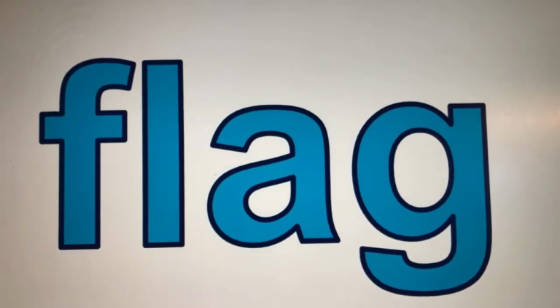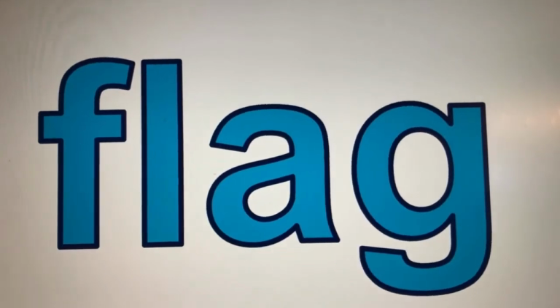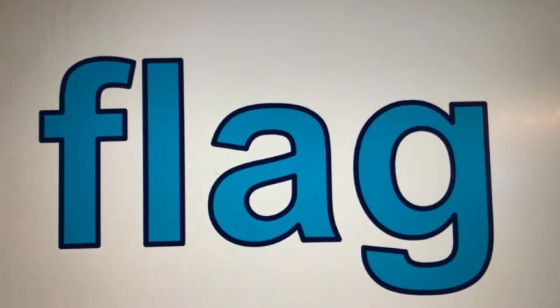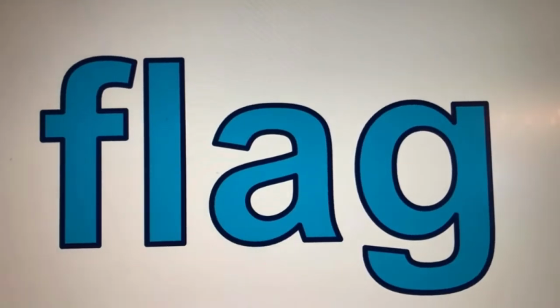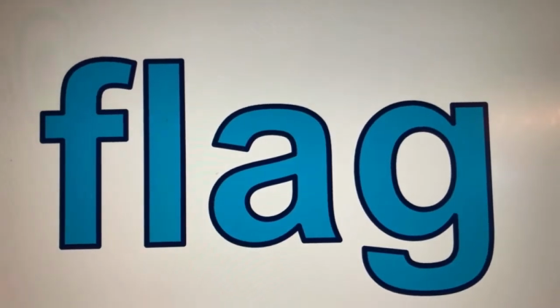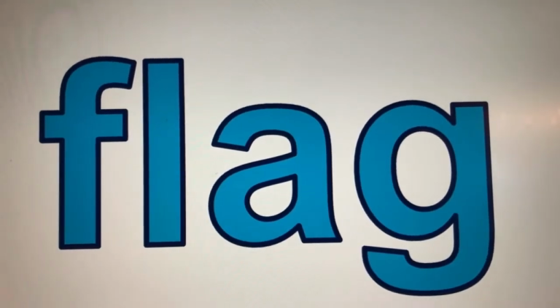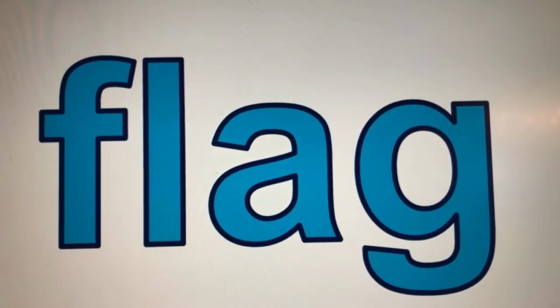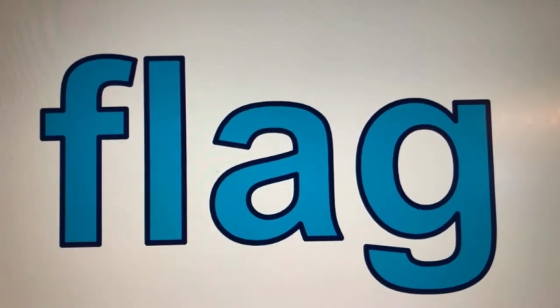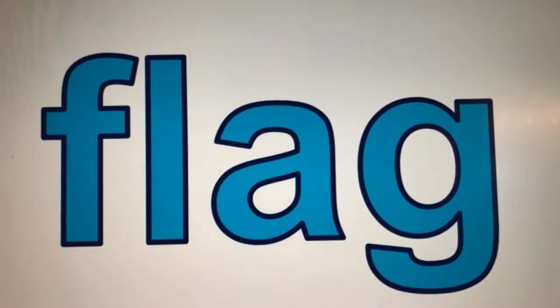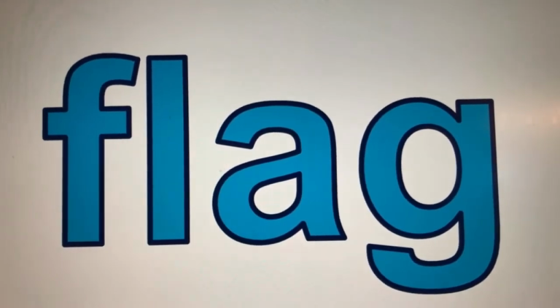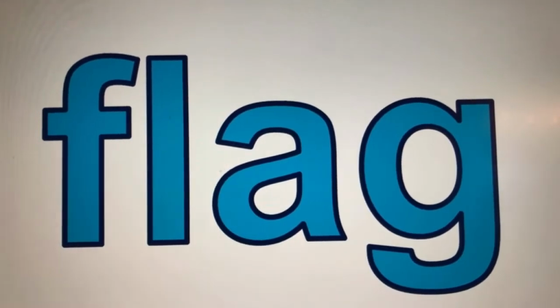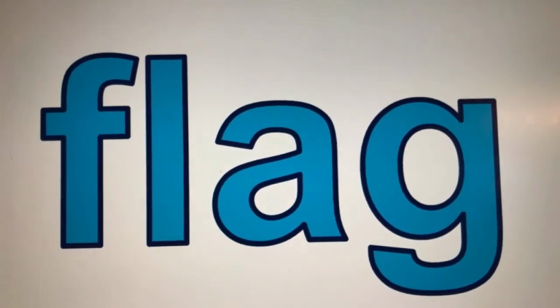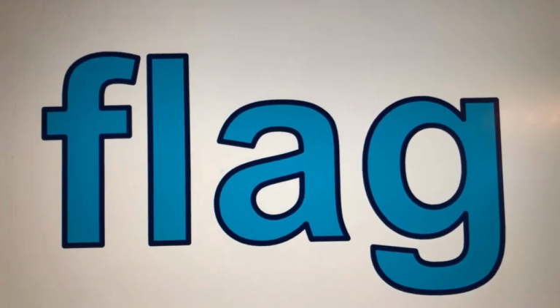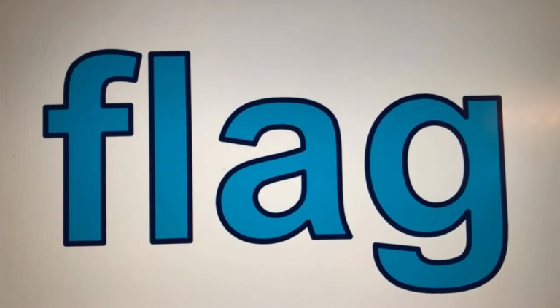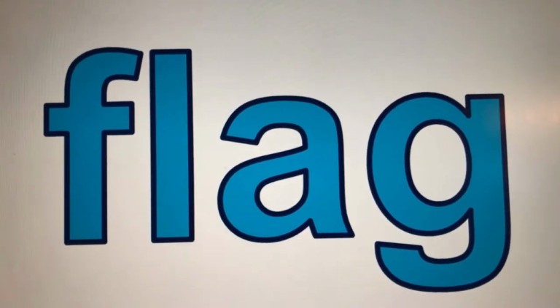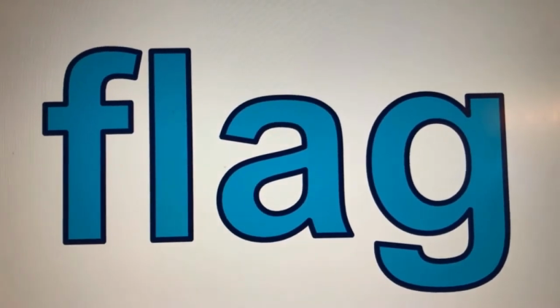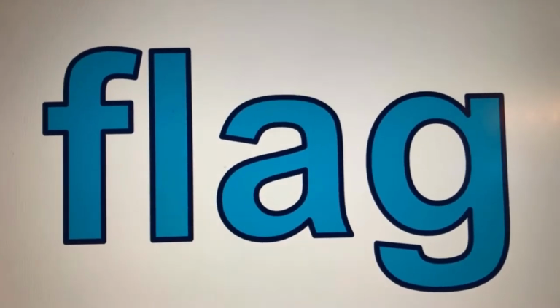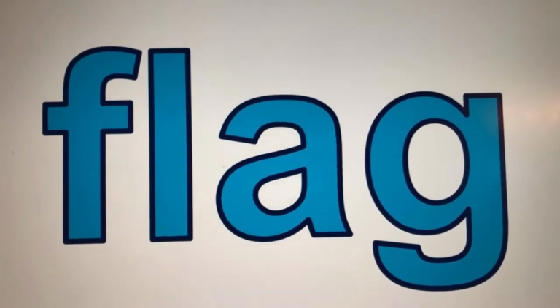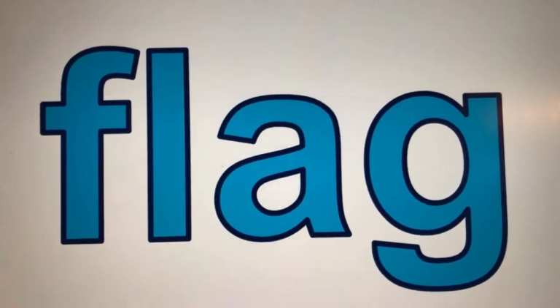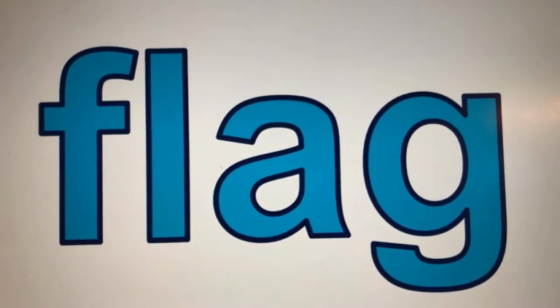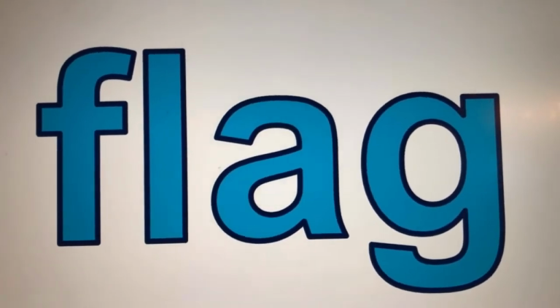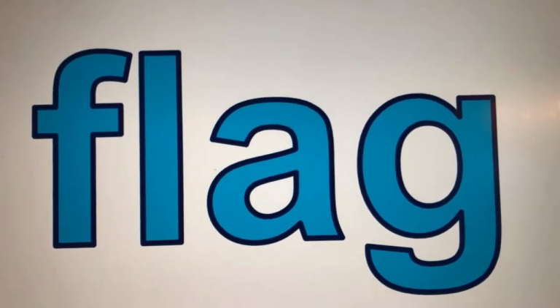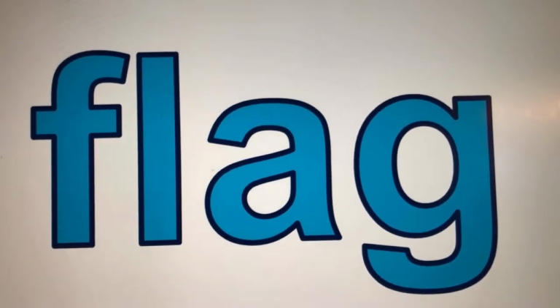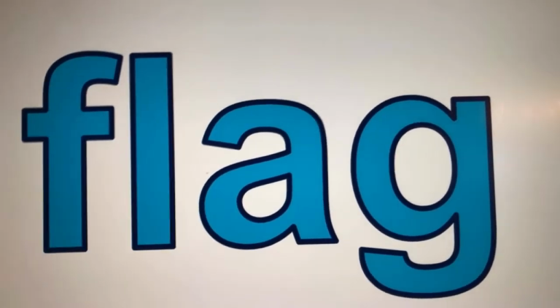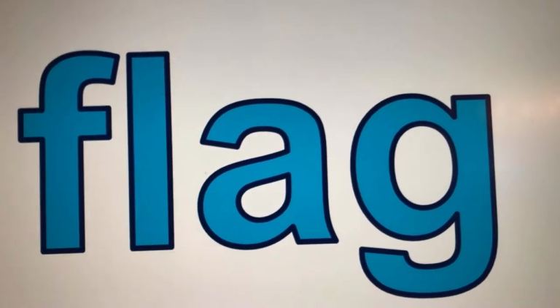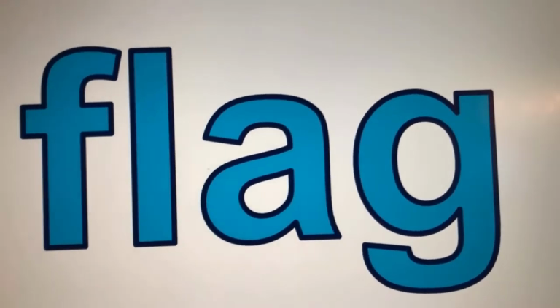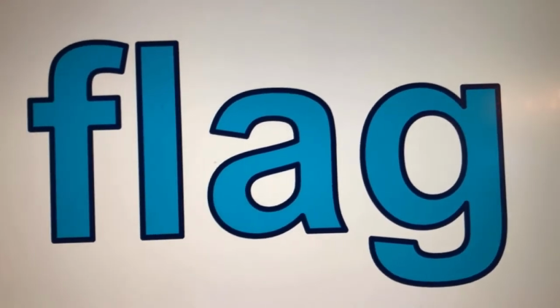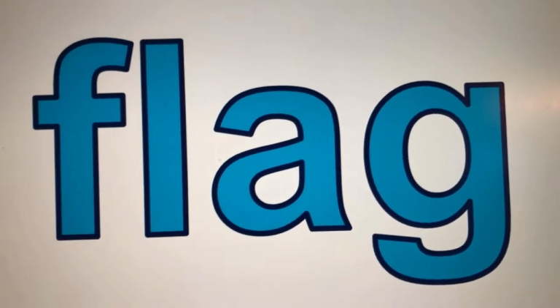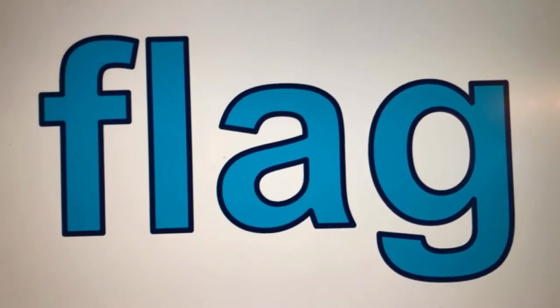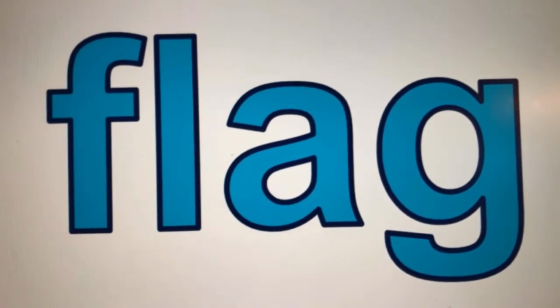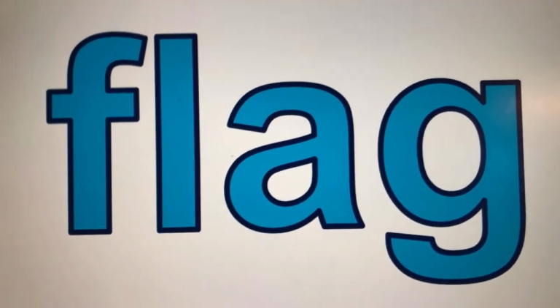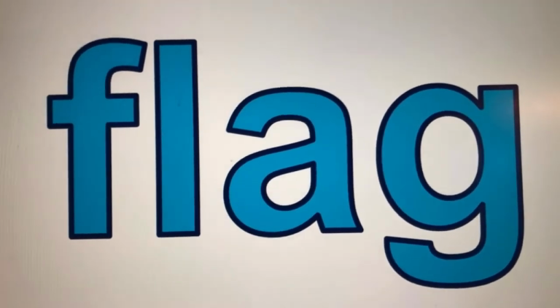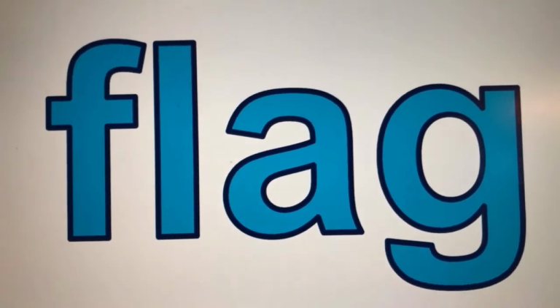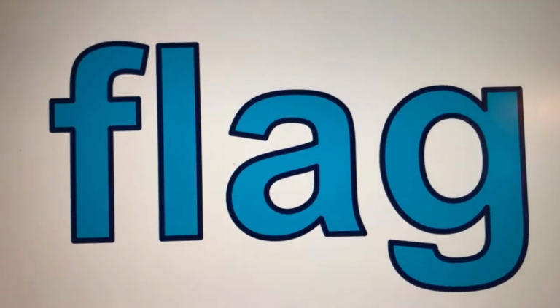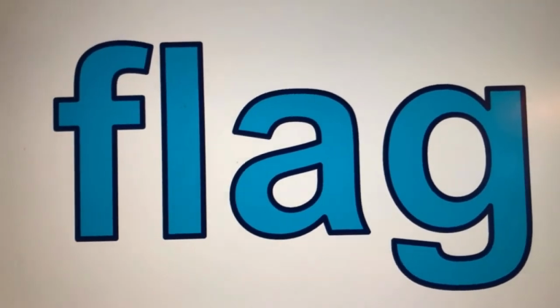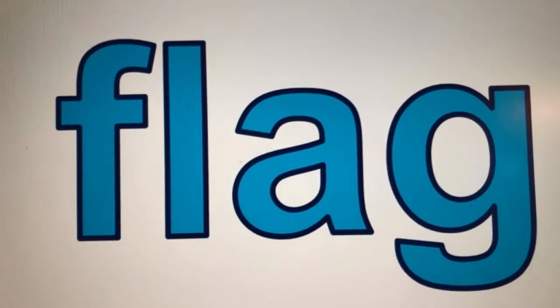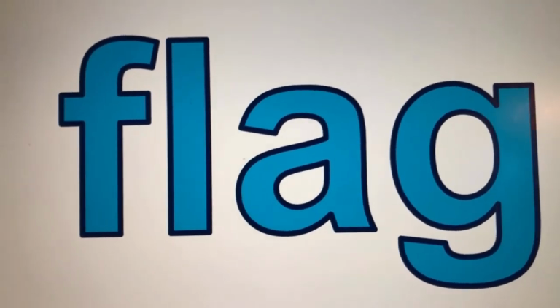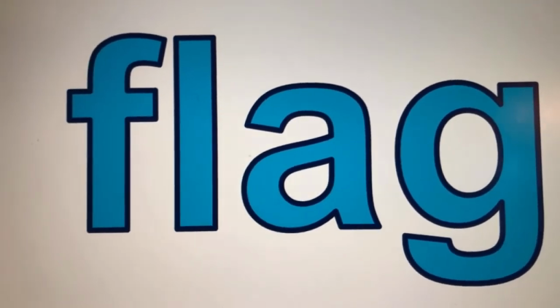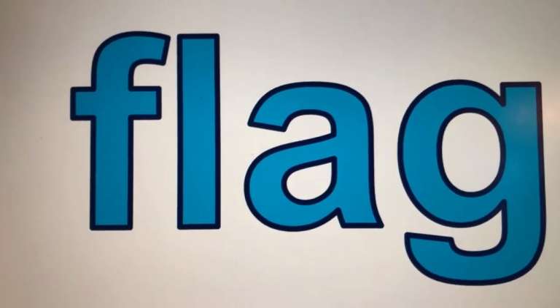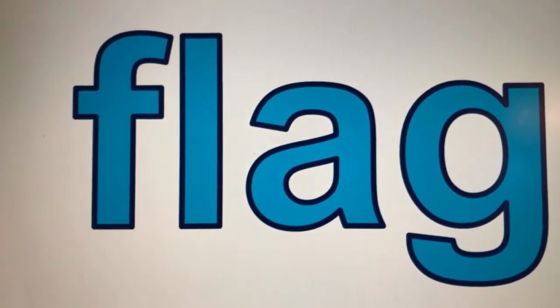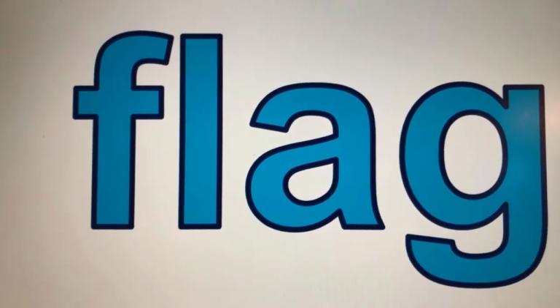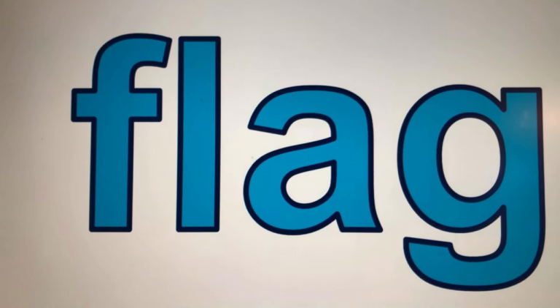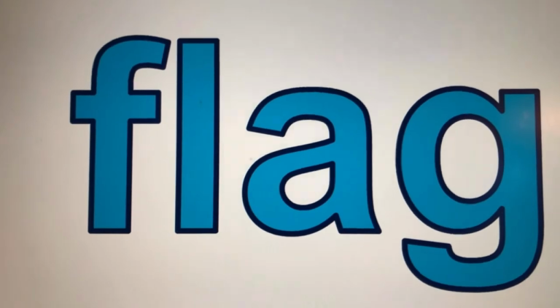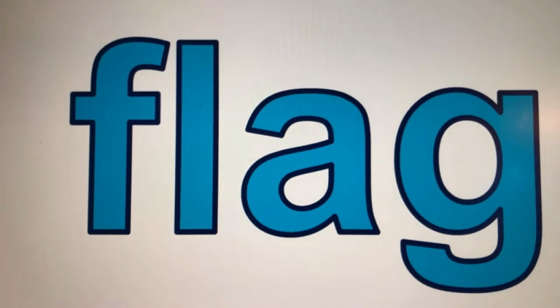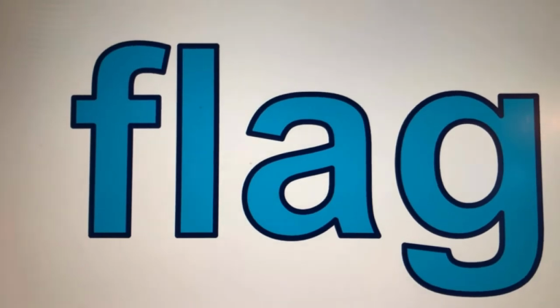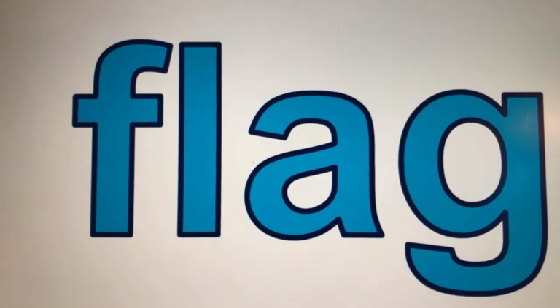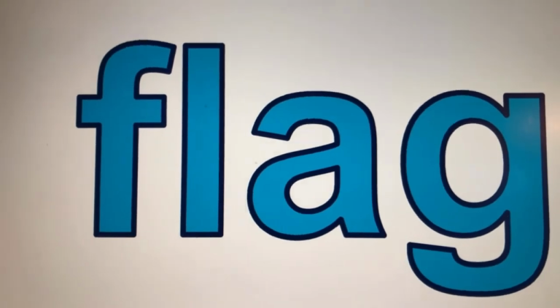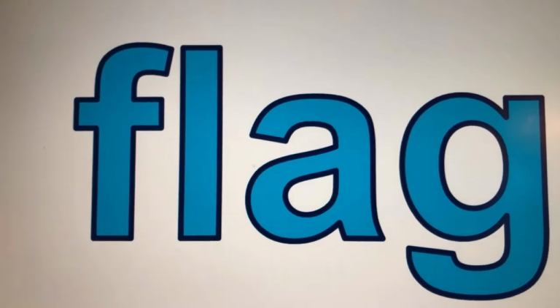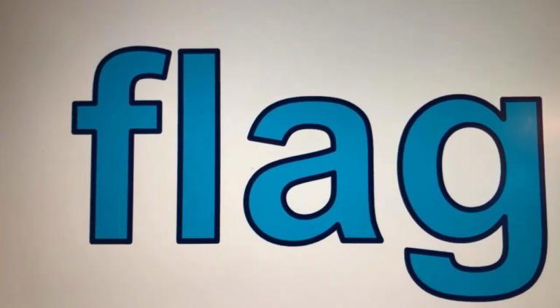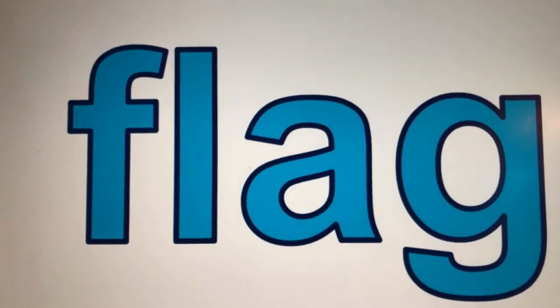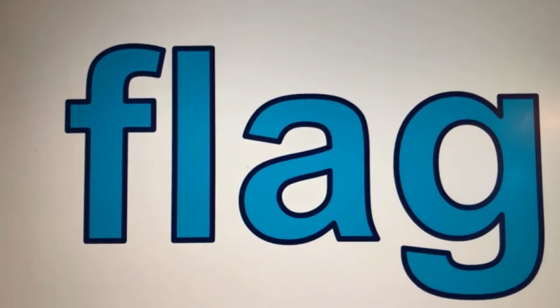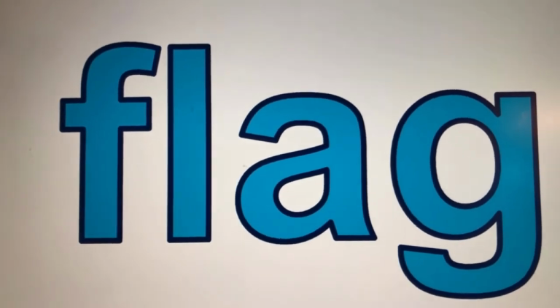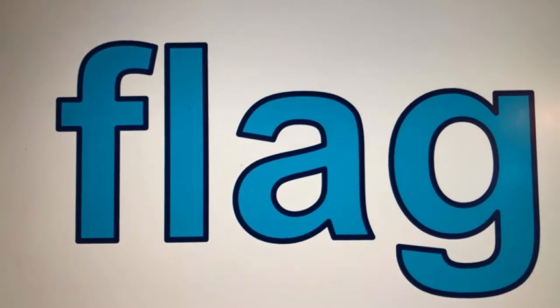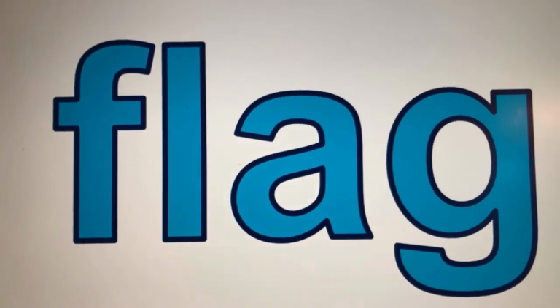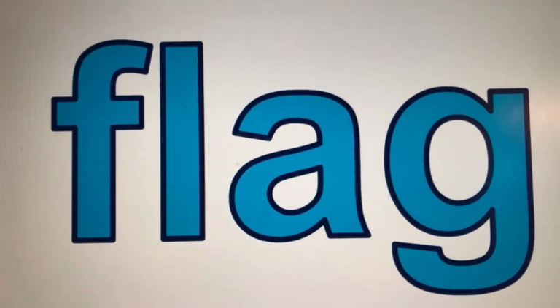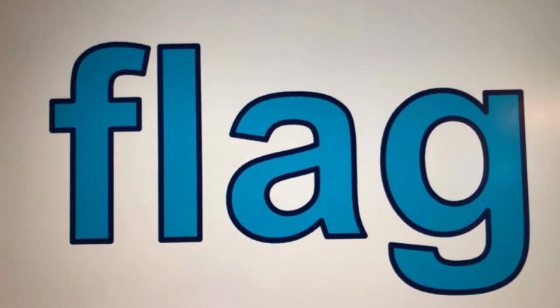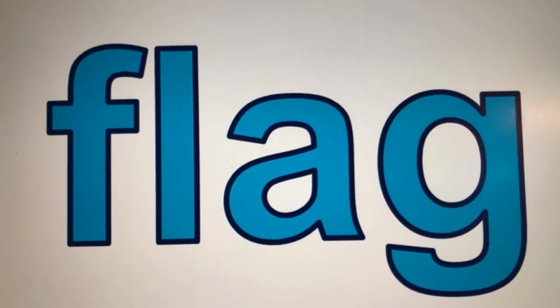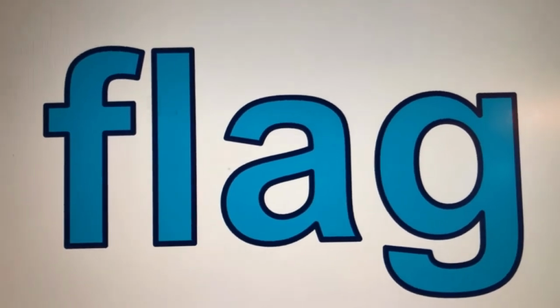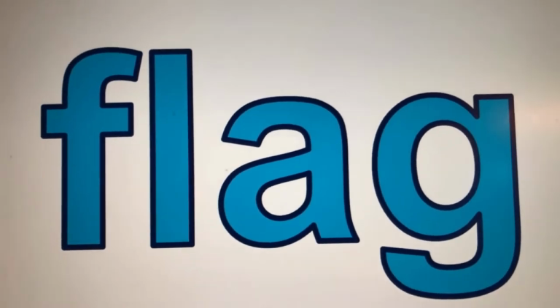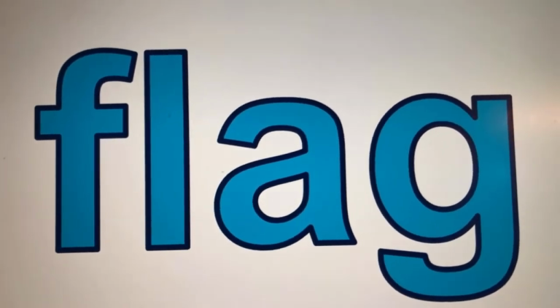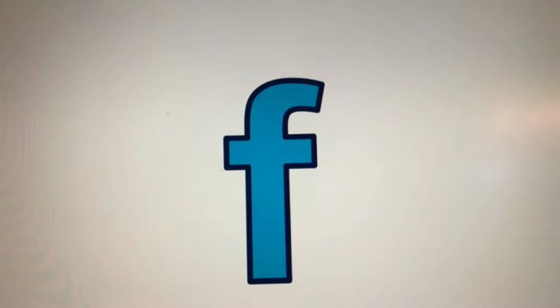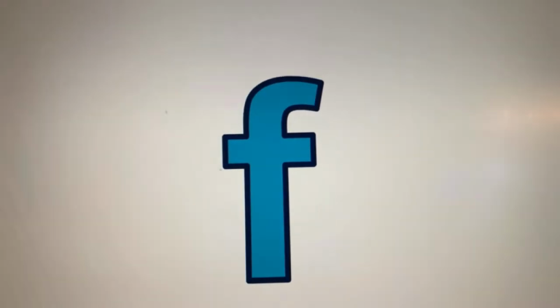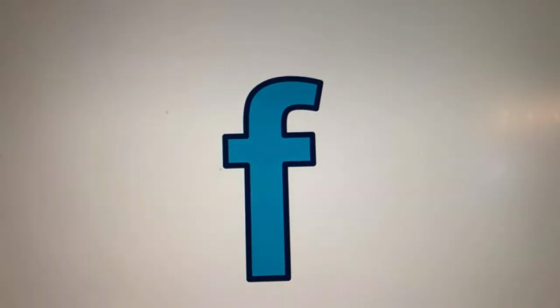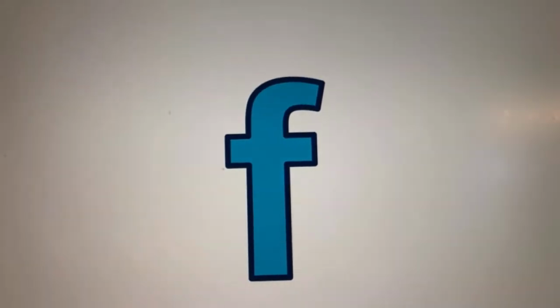Welcome back everybody. Today we're going to spell the word flag starting with F.